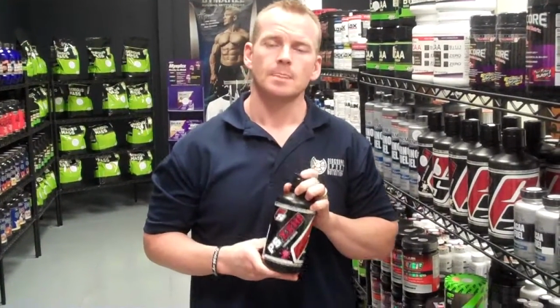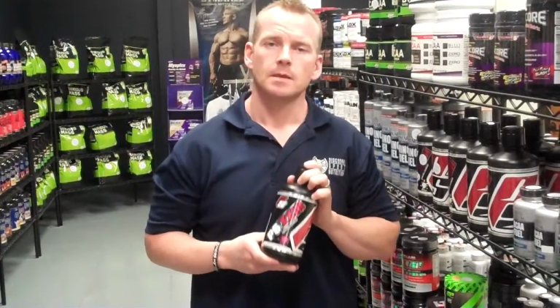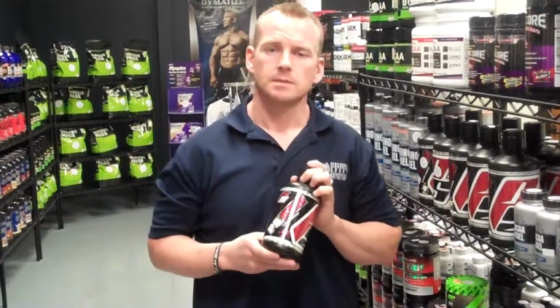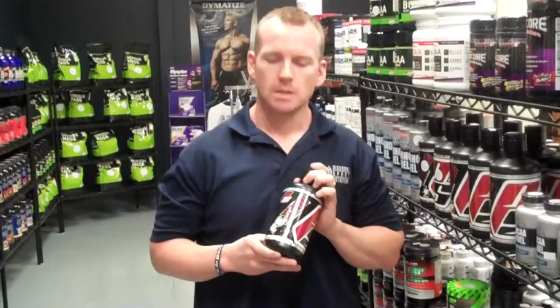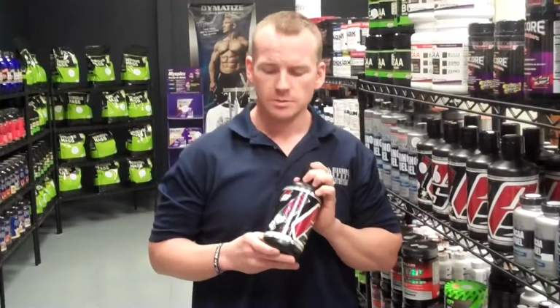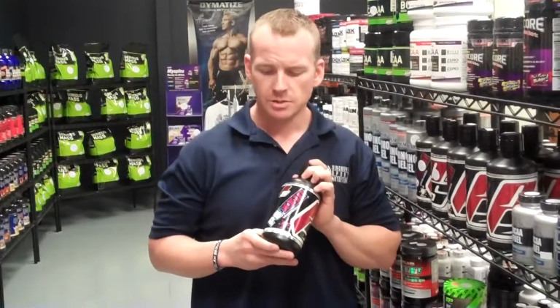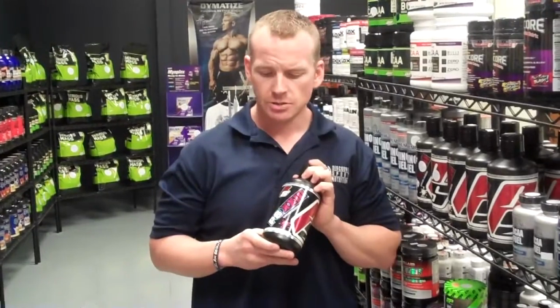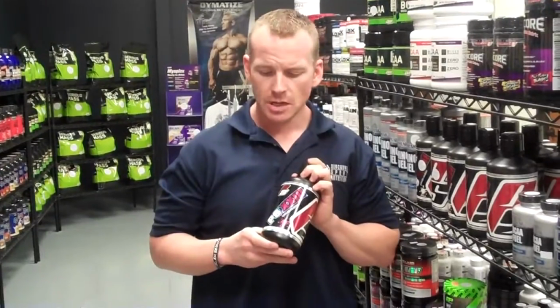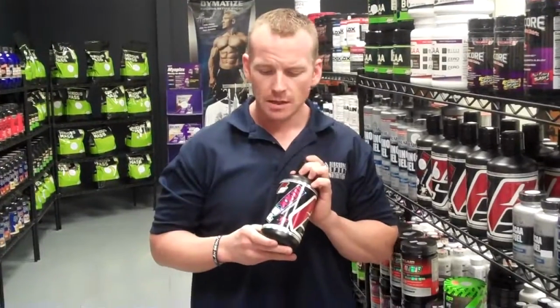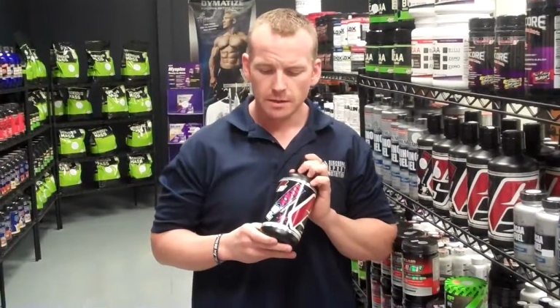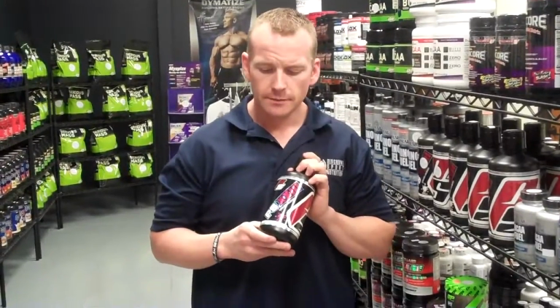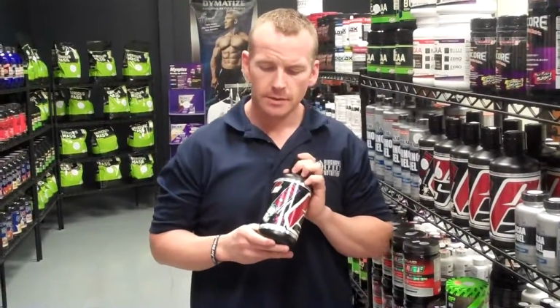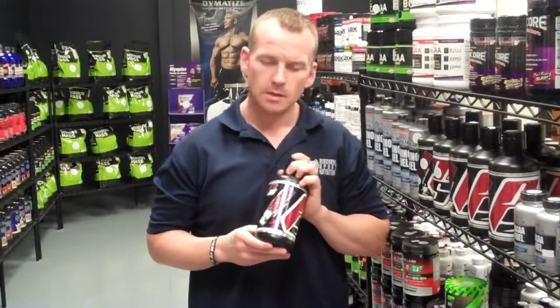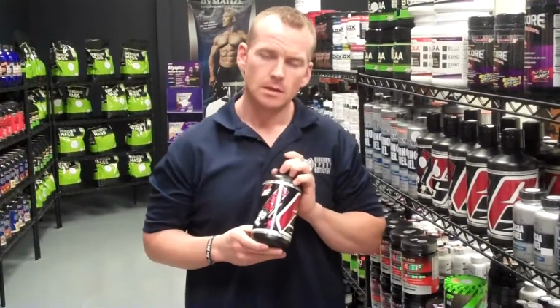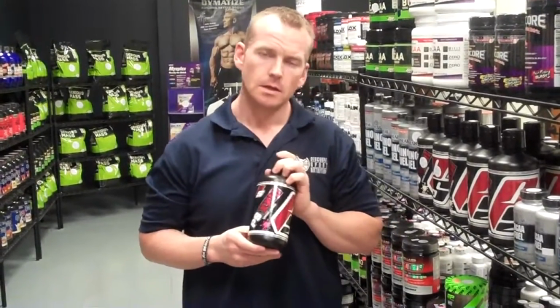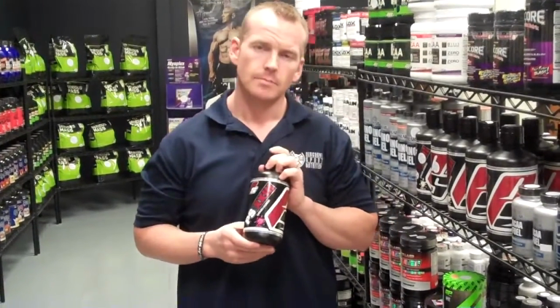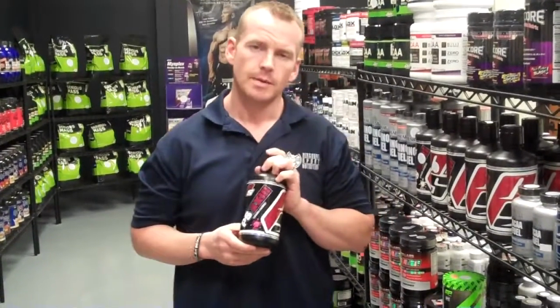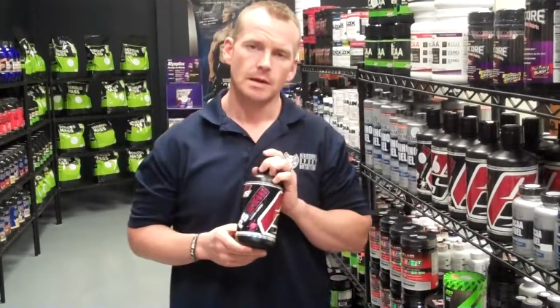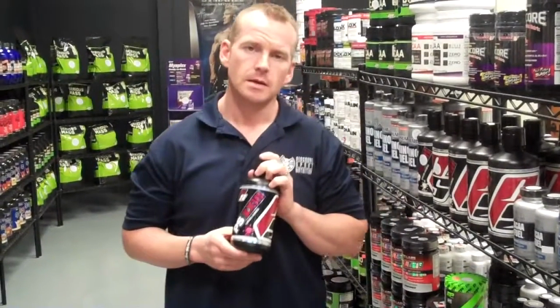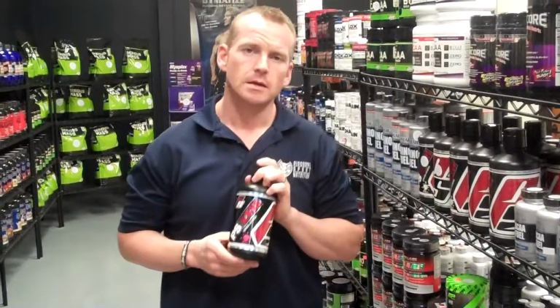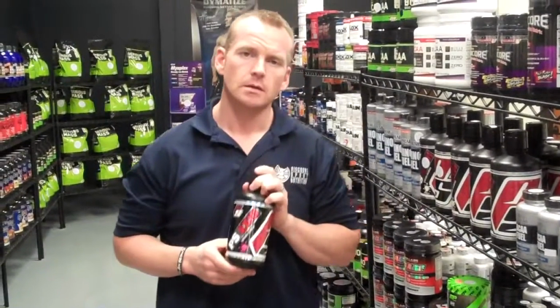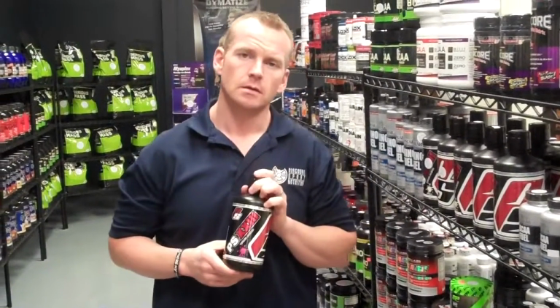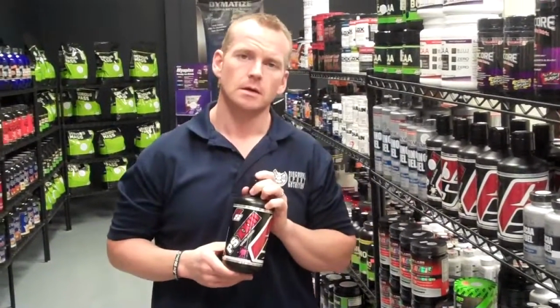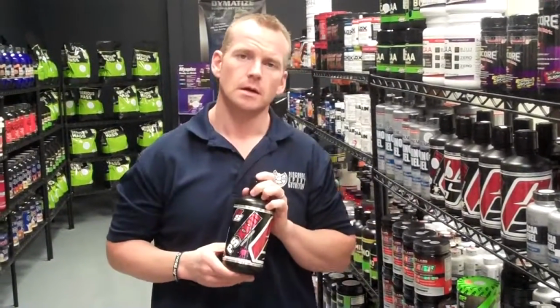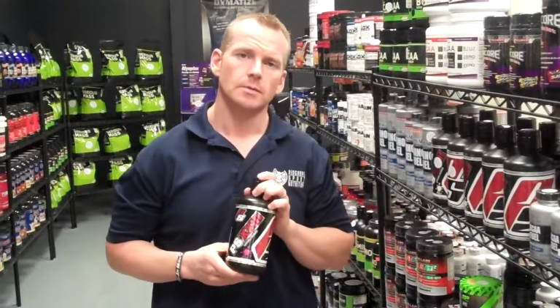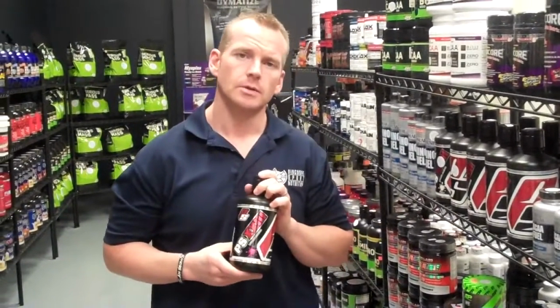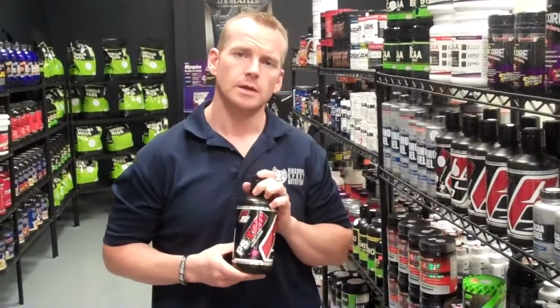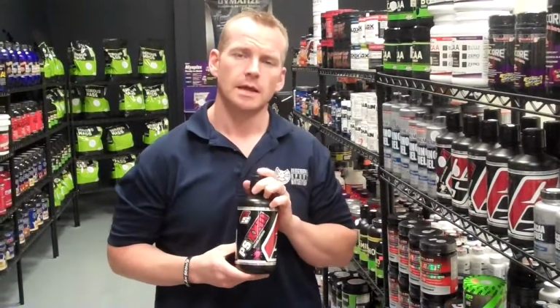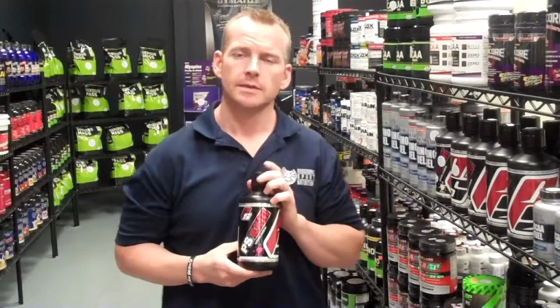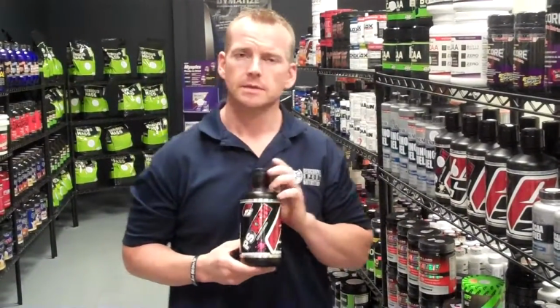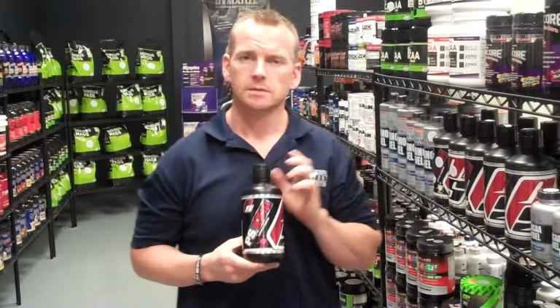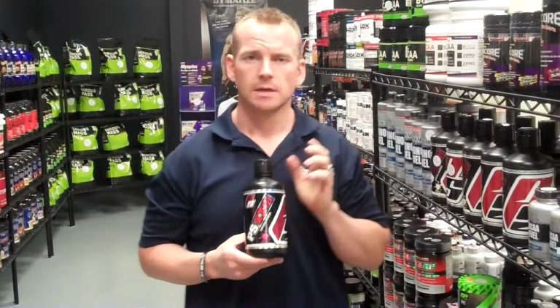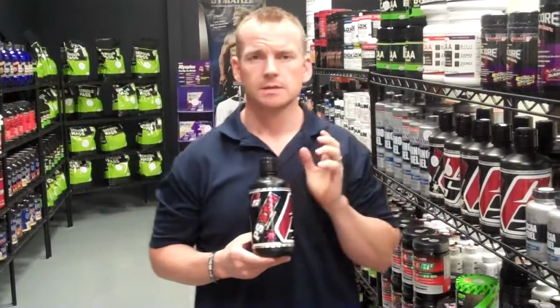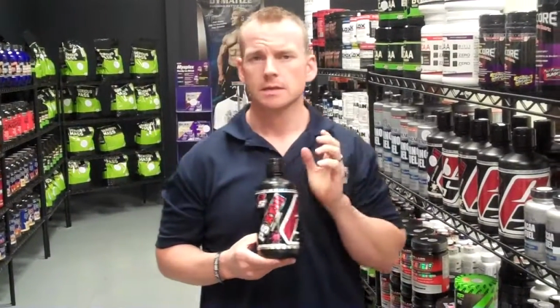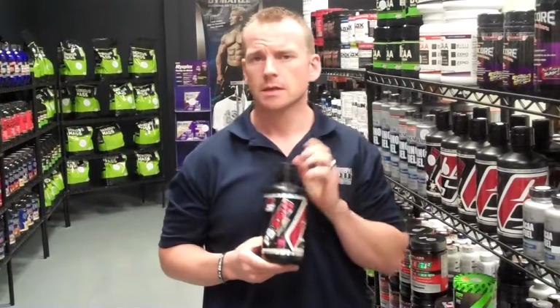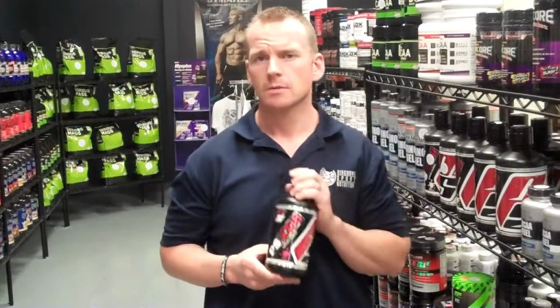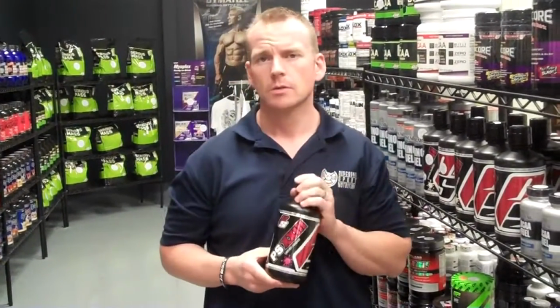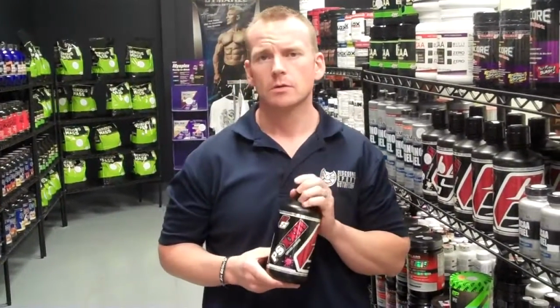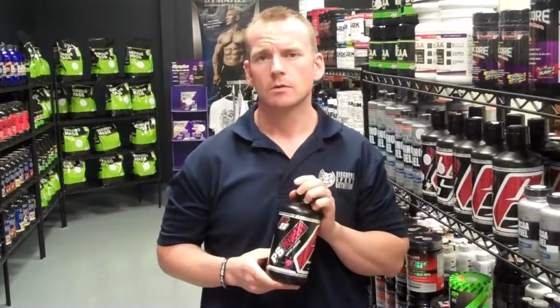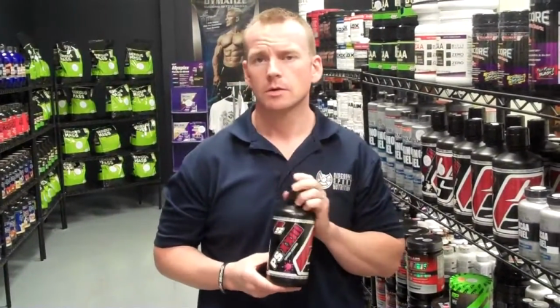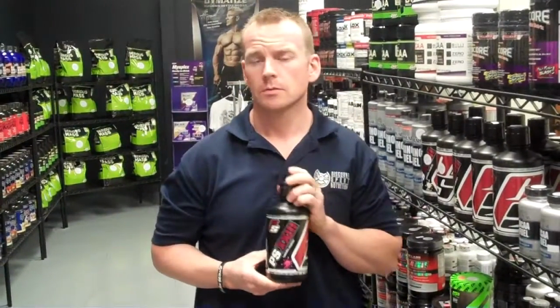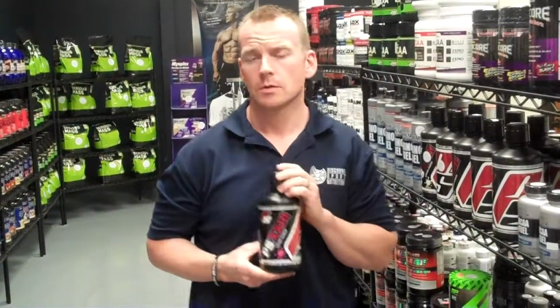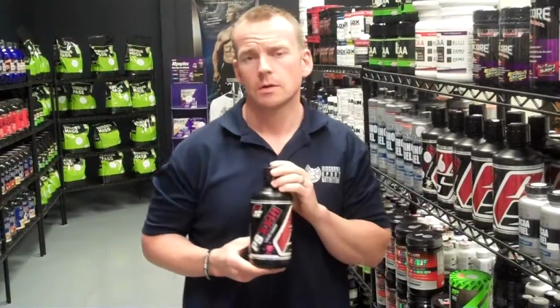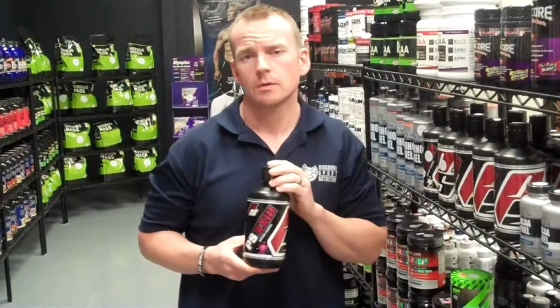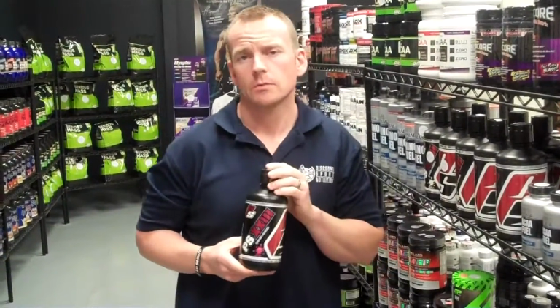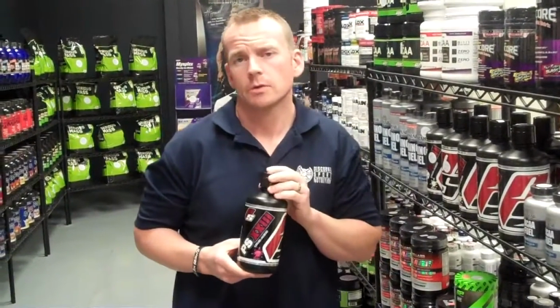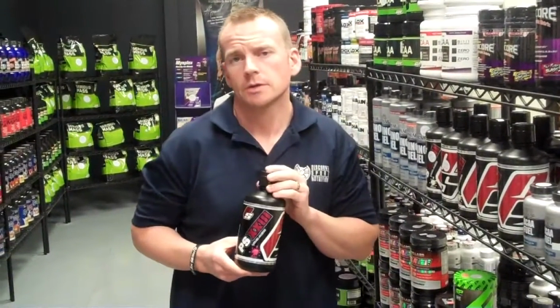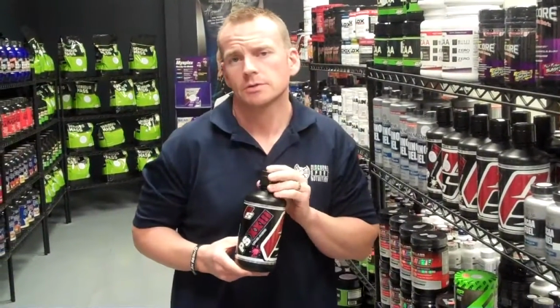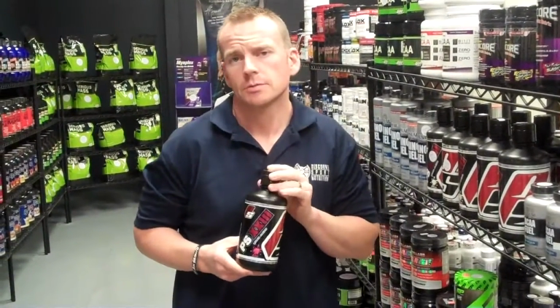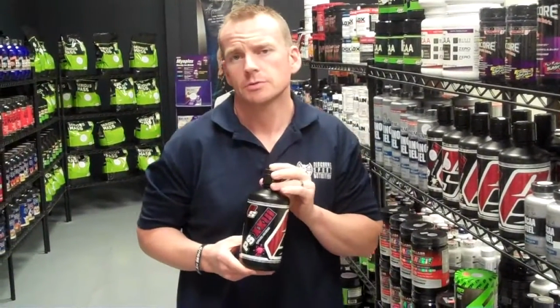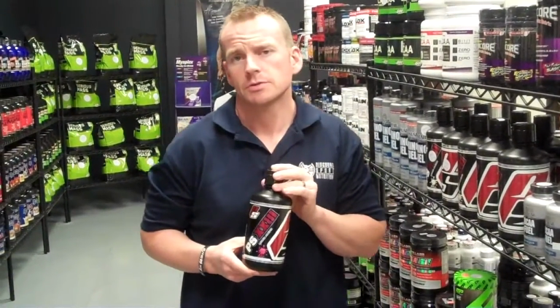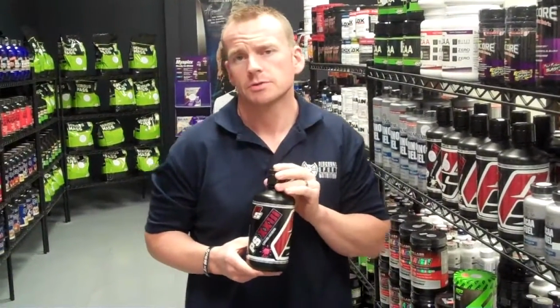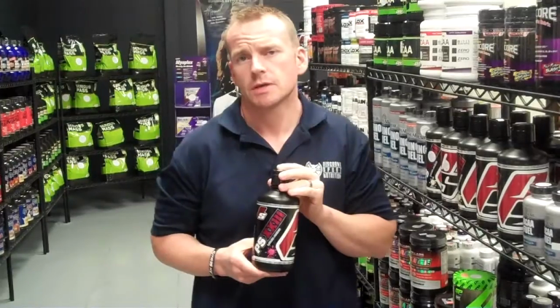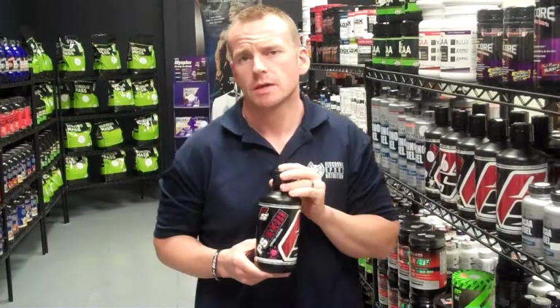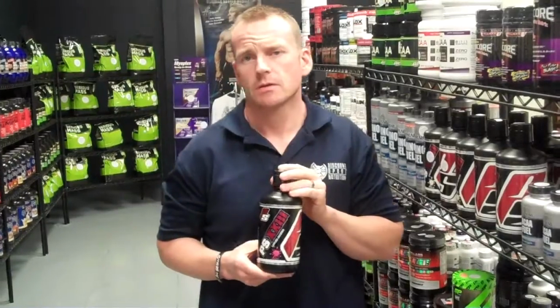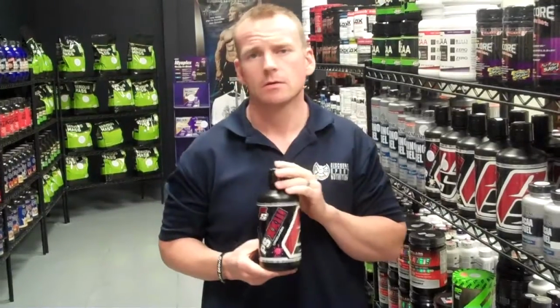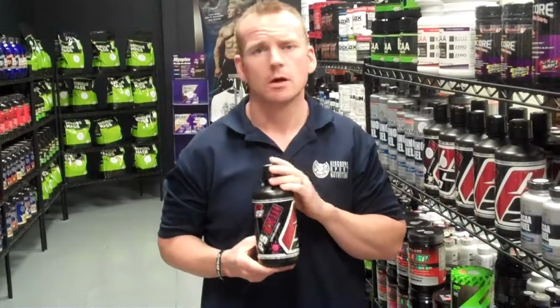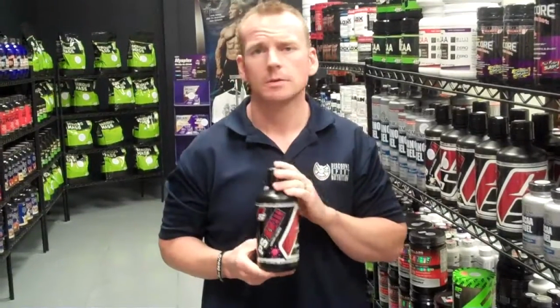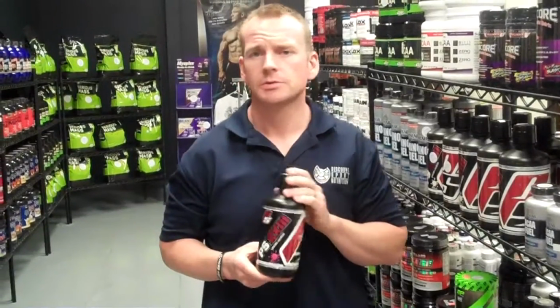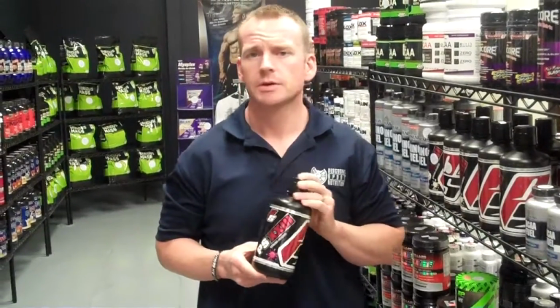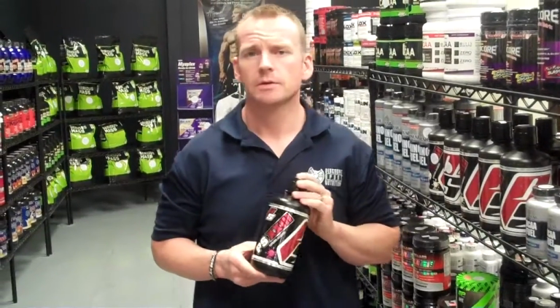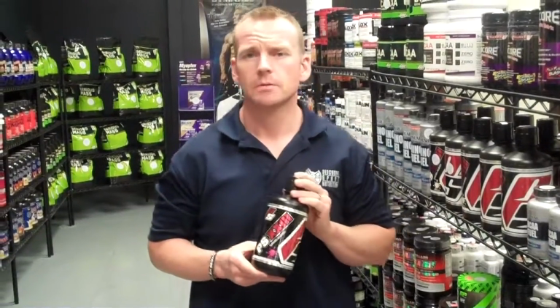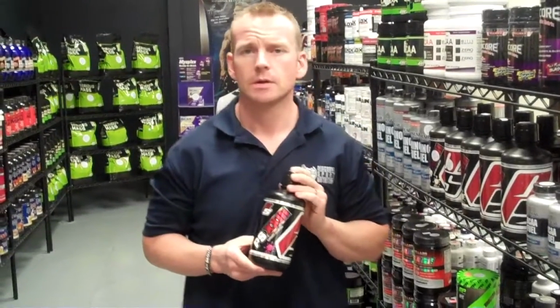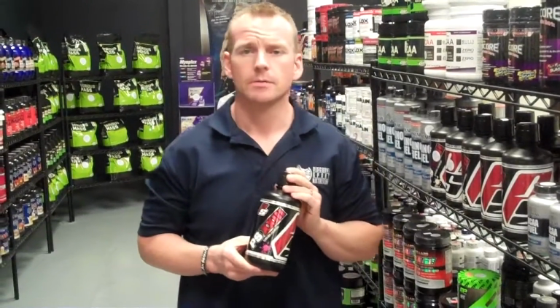This comes in chocolate, vanilla, and berry. You can add this to any meal, or throw it in with your protein shake, carb shake, or whatever.